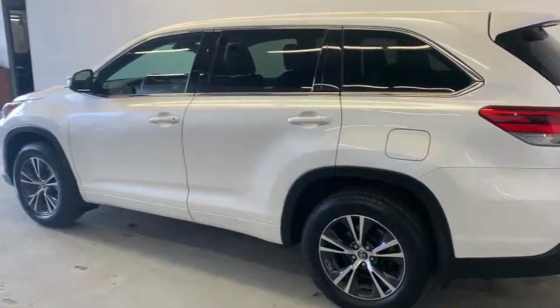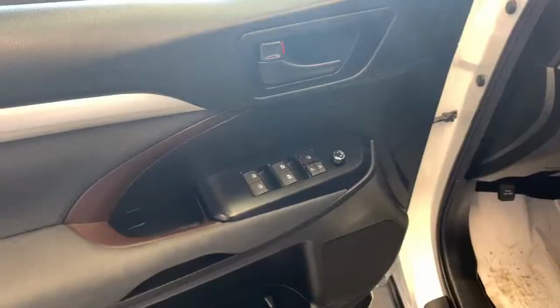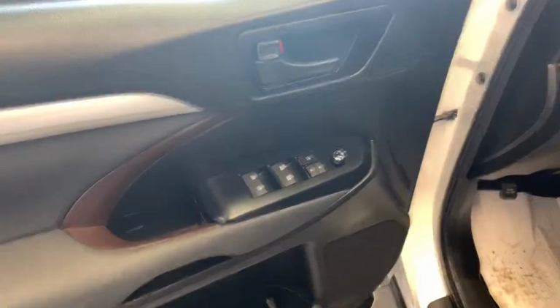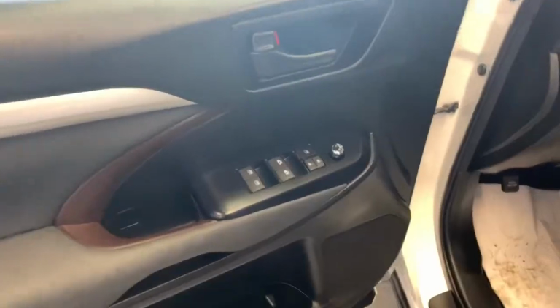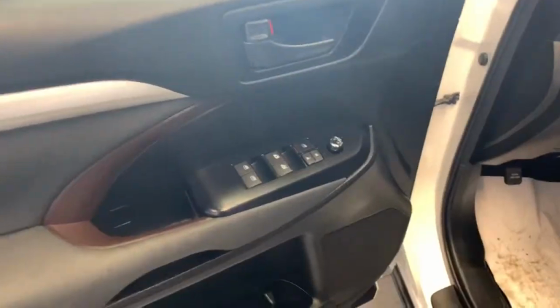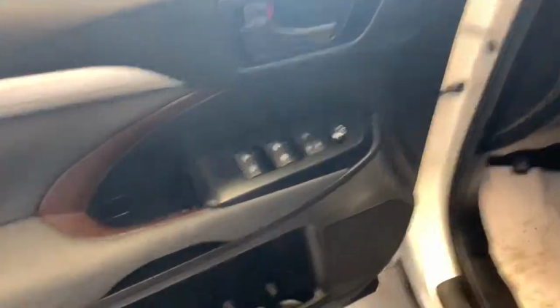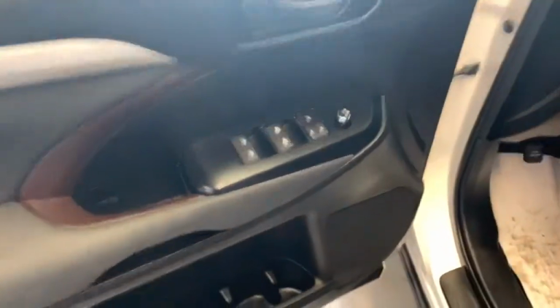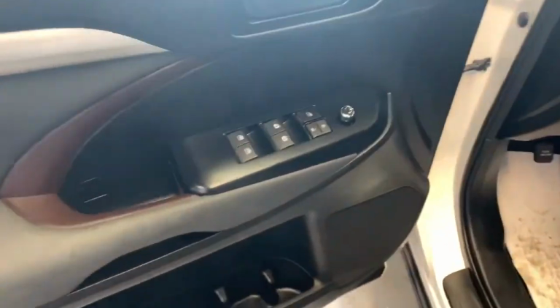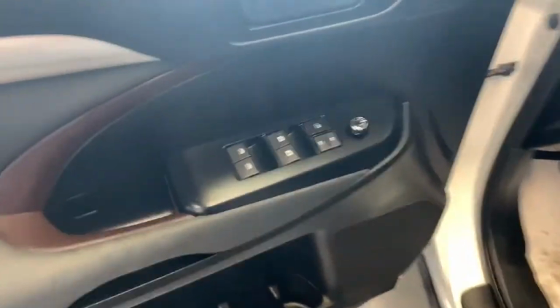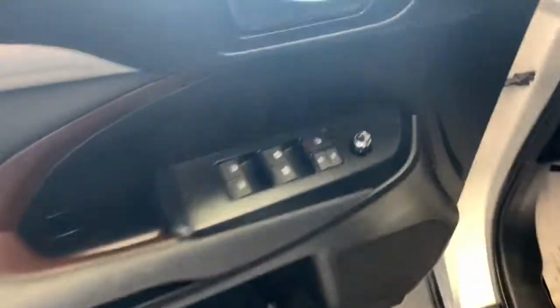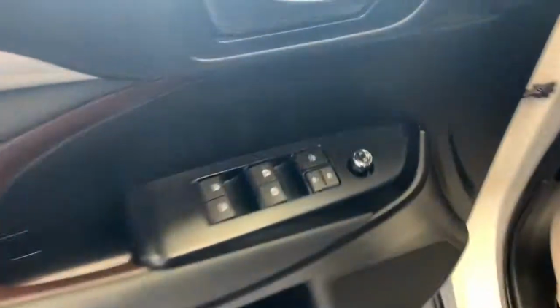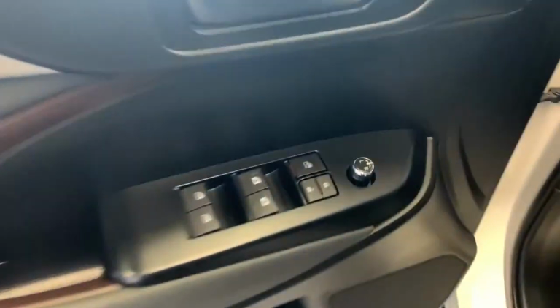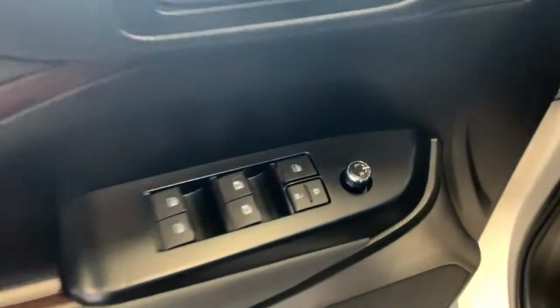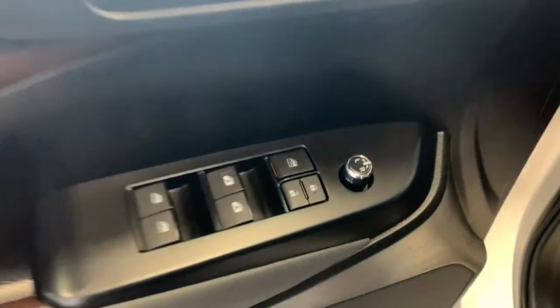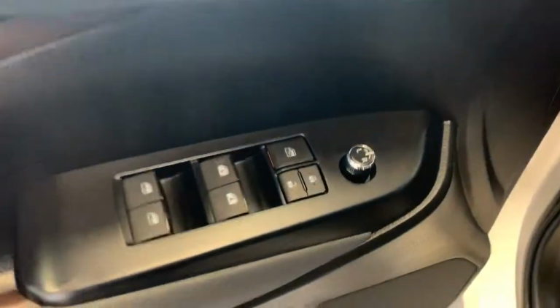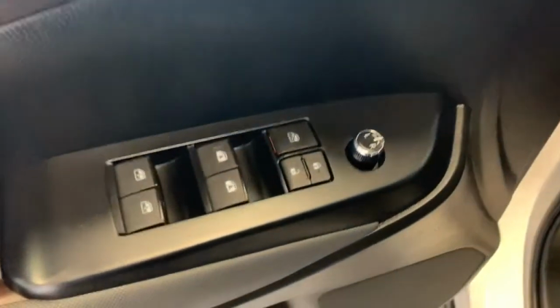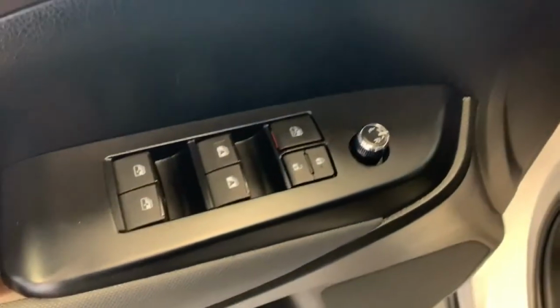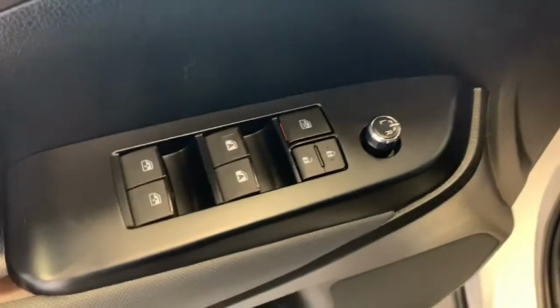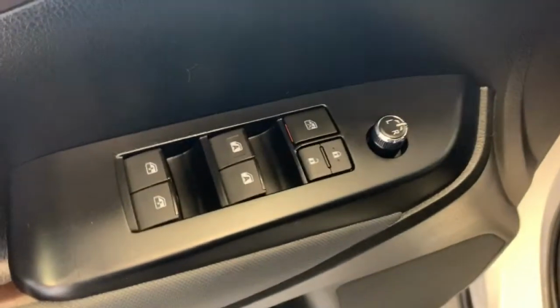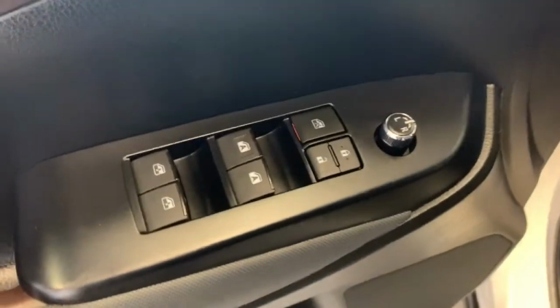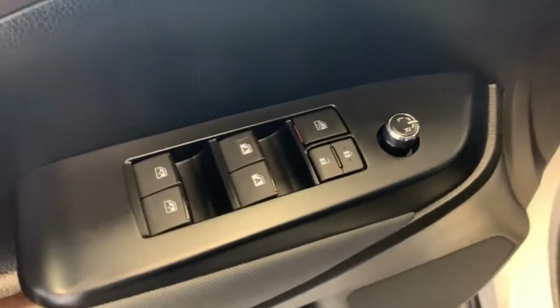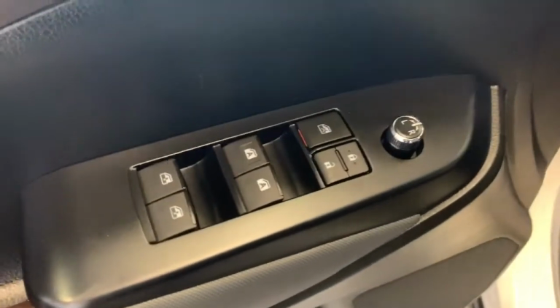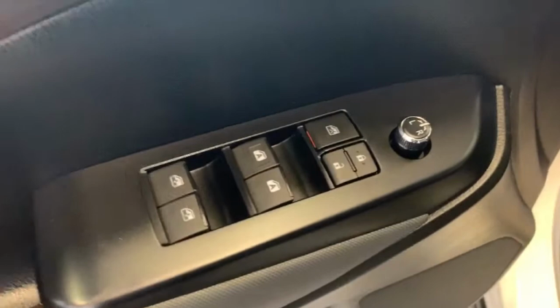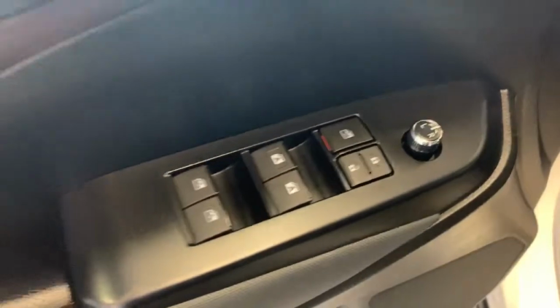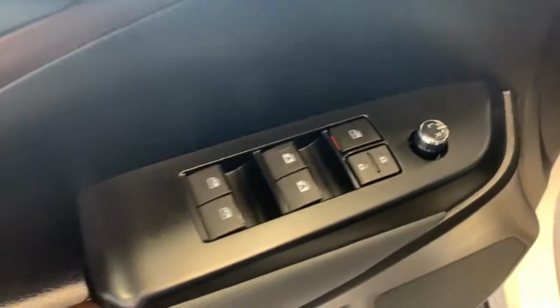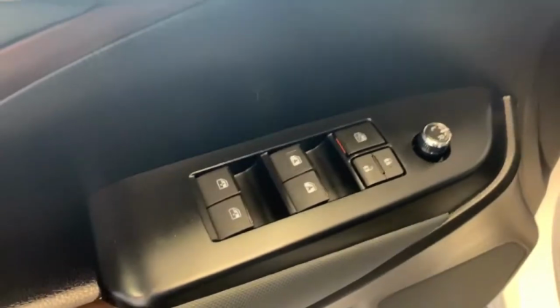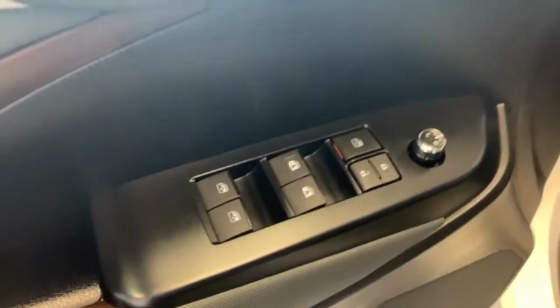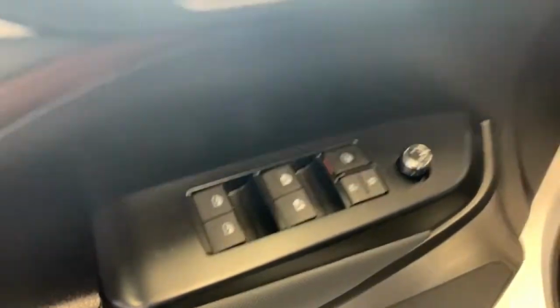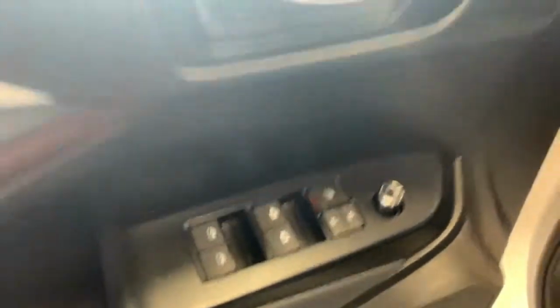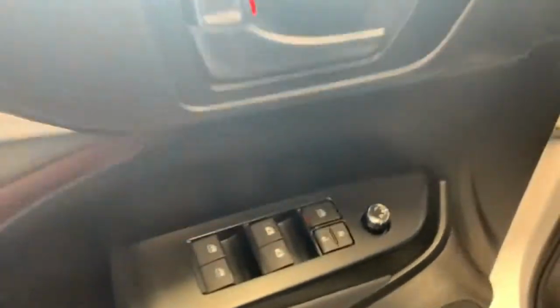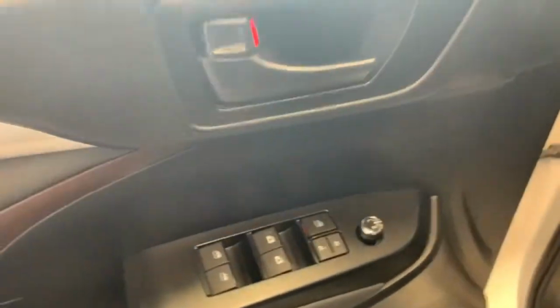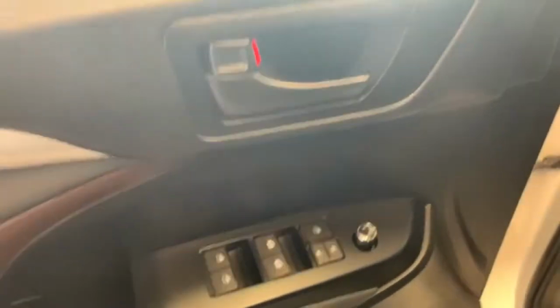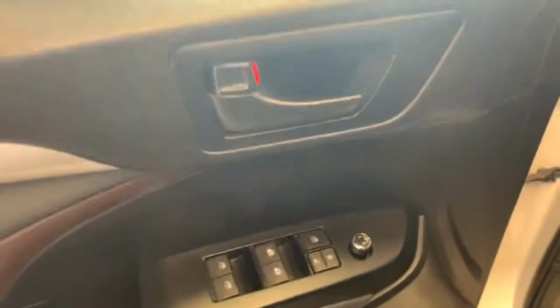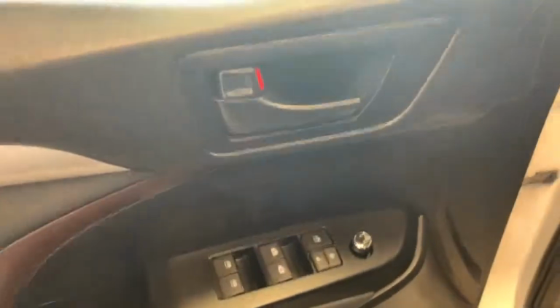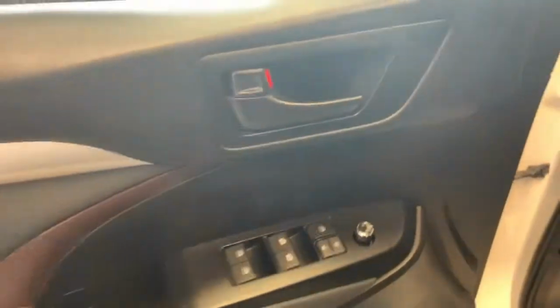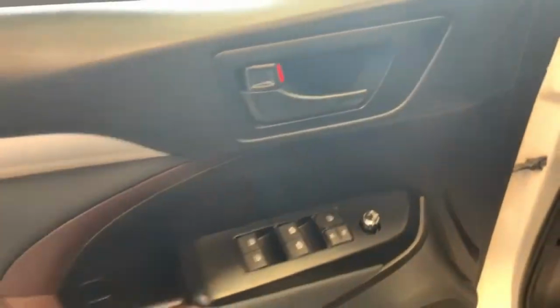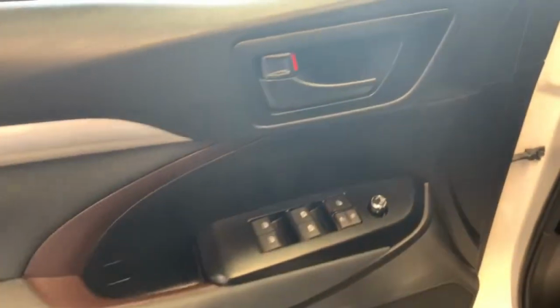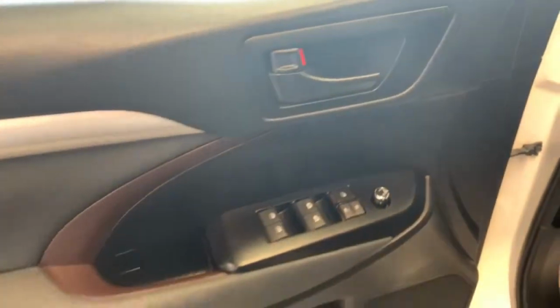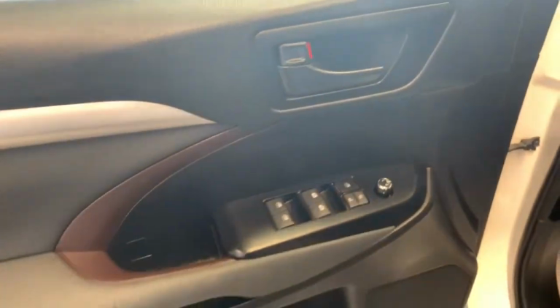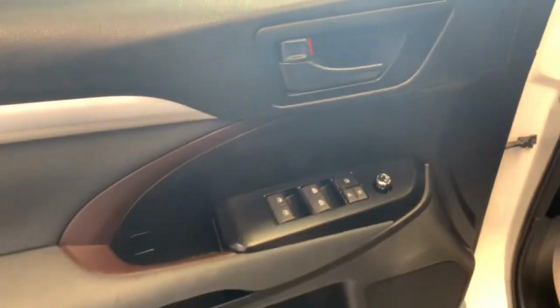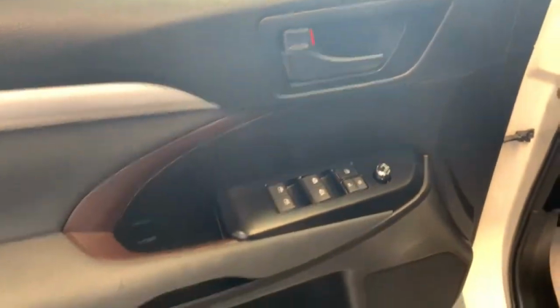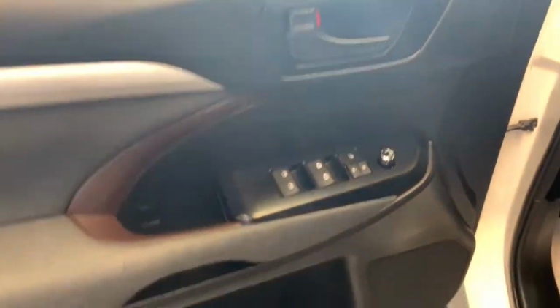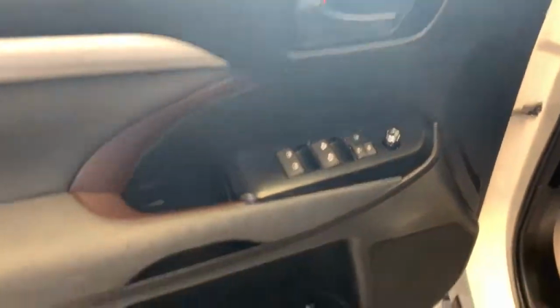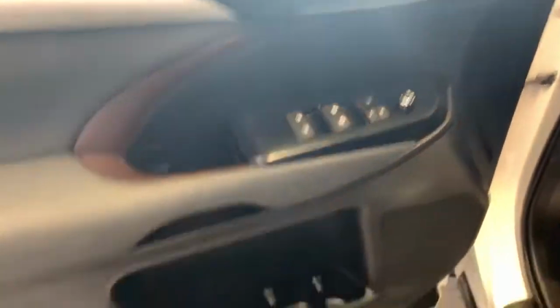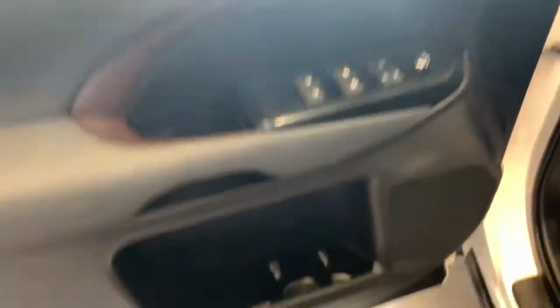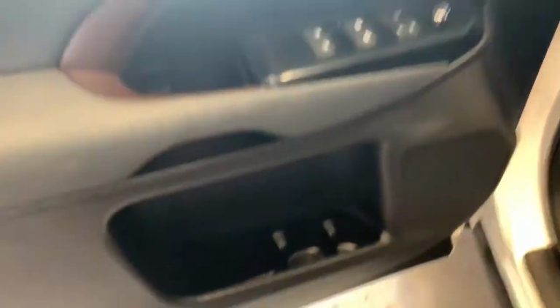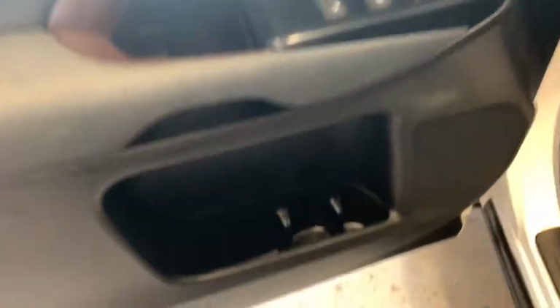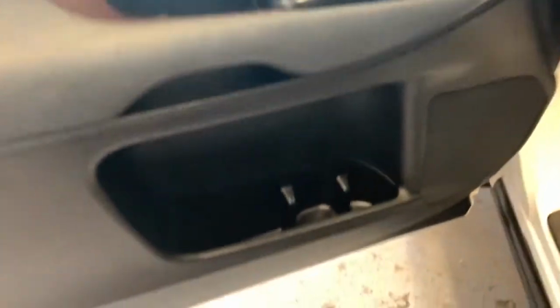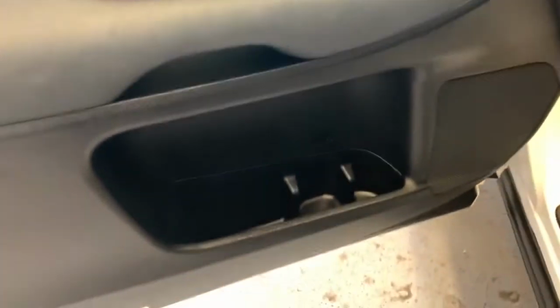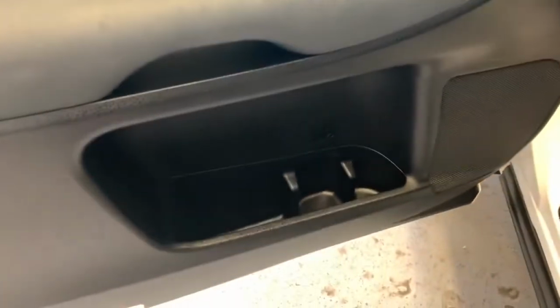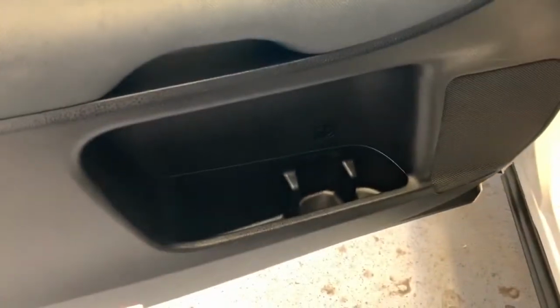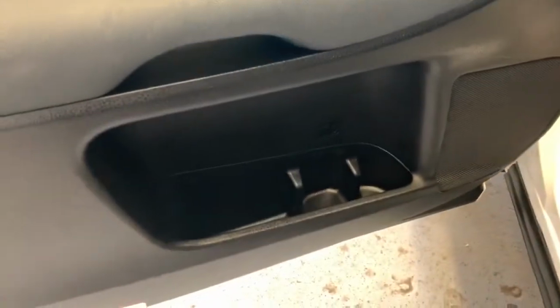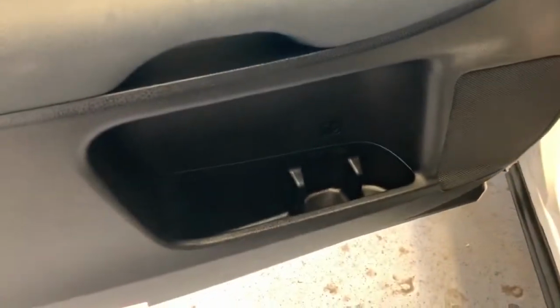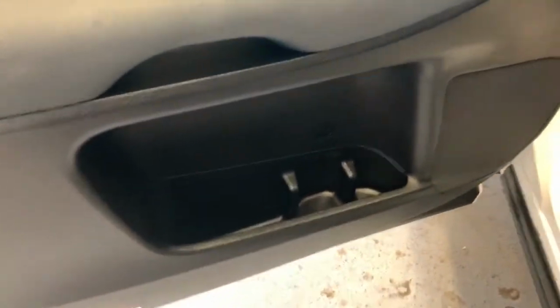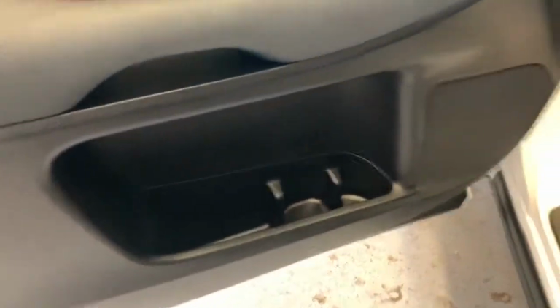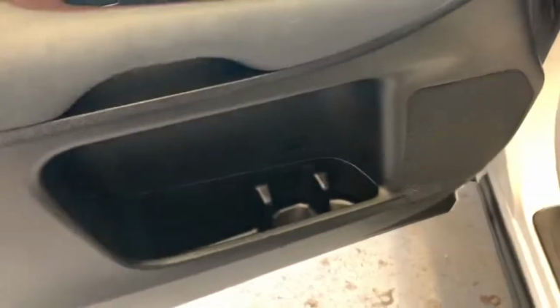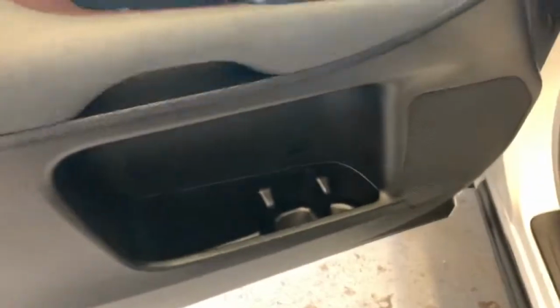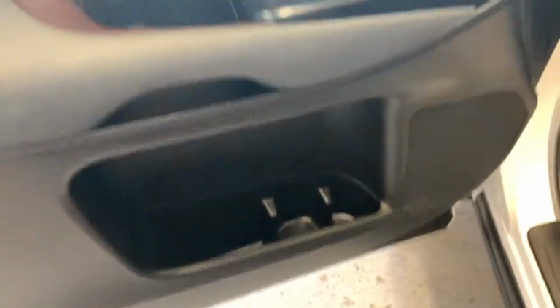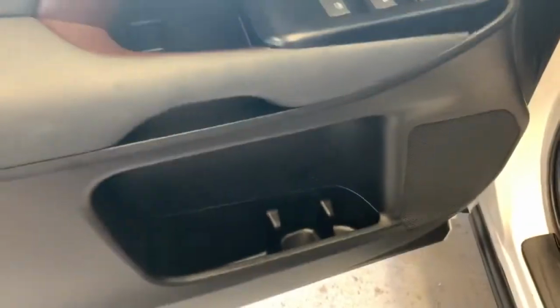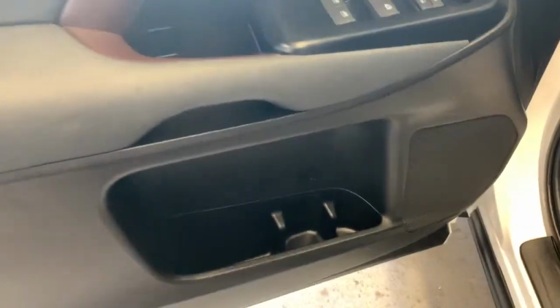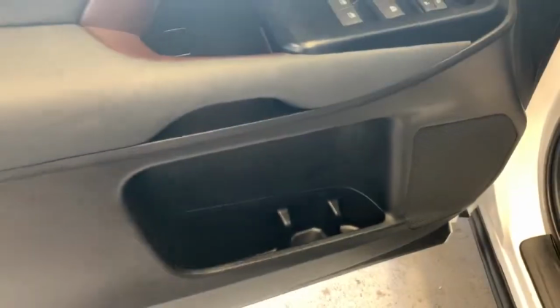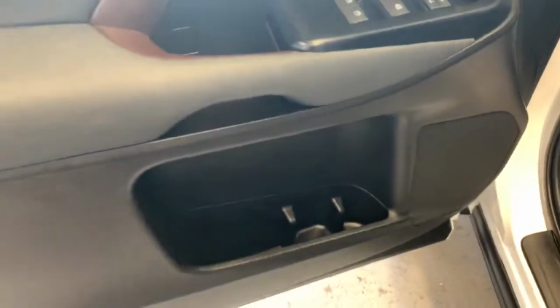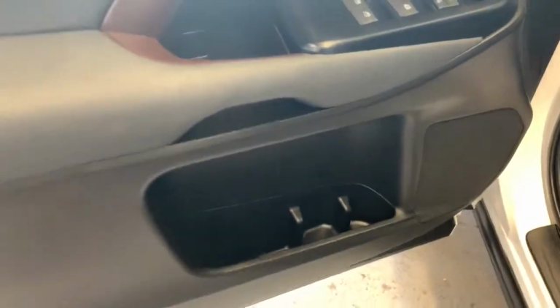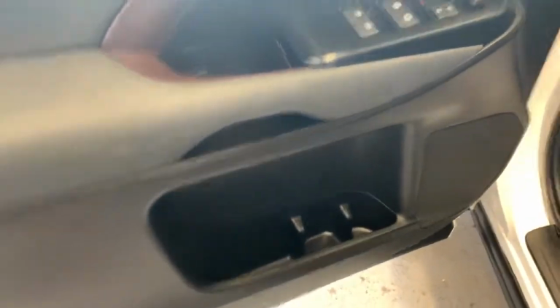For the interior we have your power mirrors, windows and locks located just below the door handle there. There's also a nice storage pocket beside the speaker.